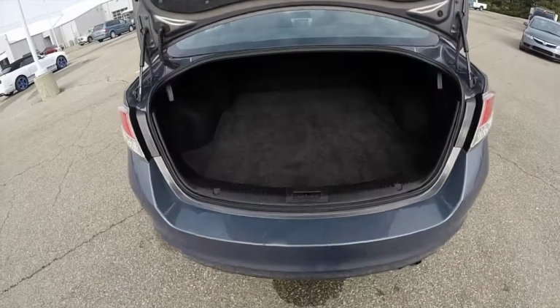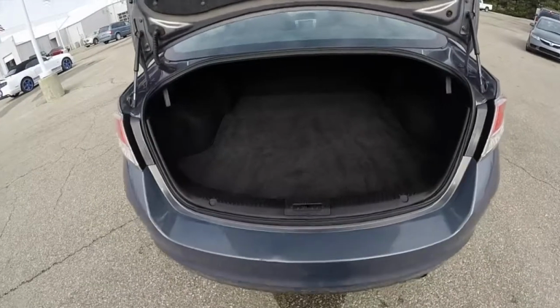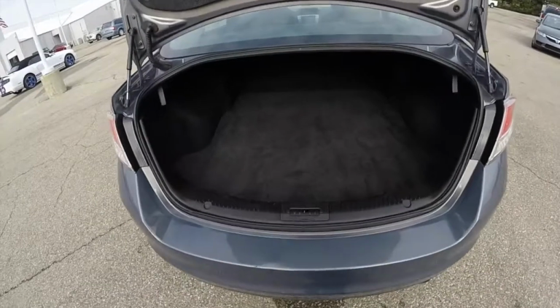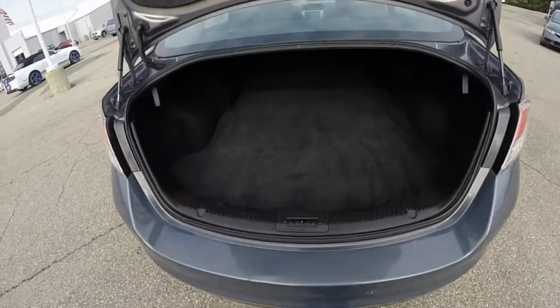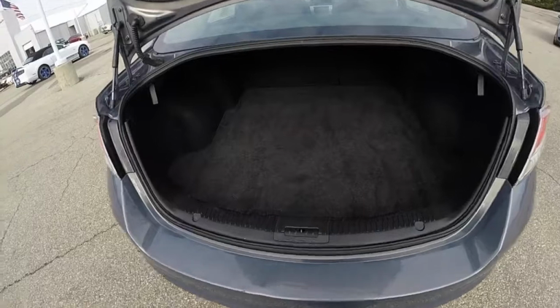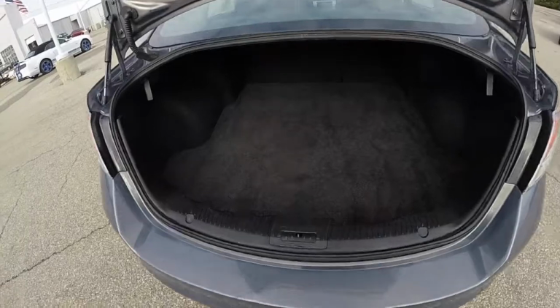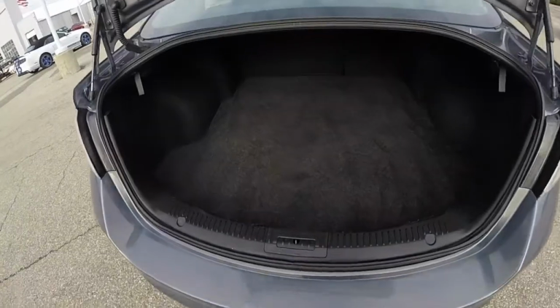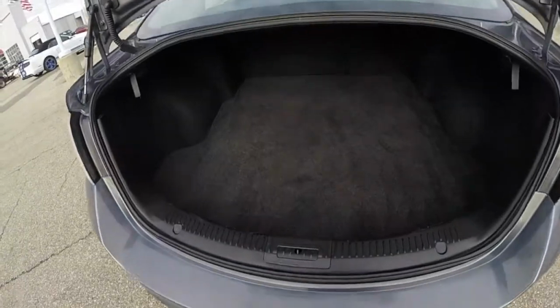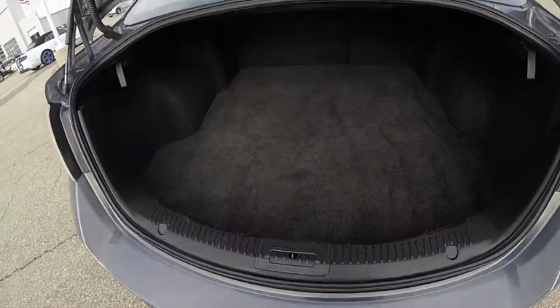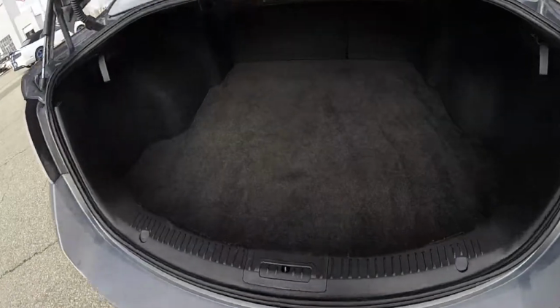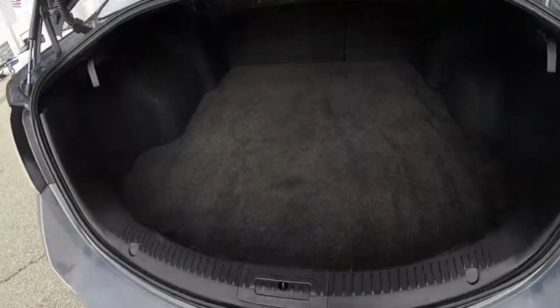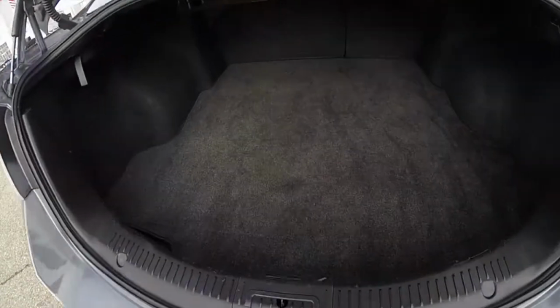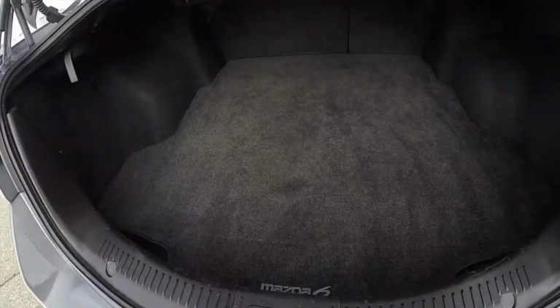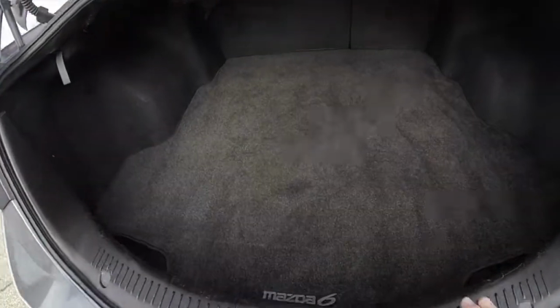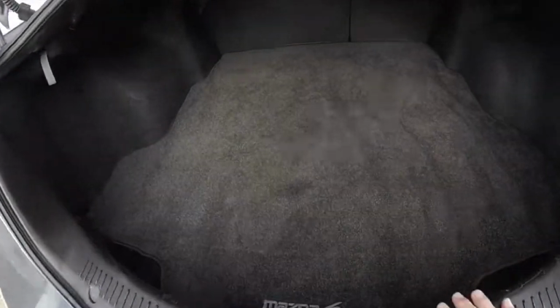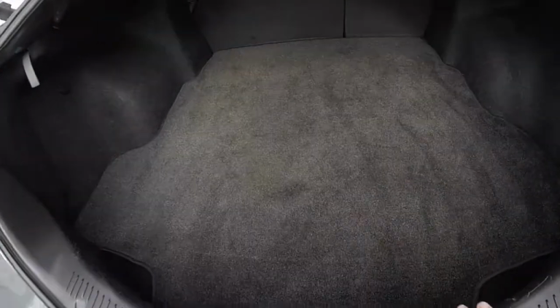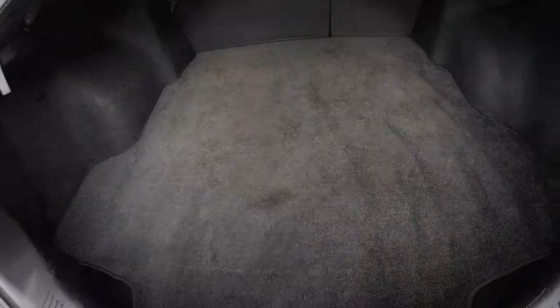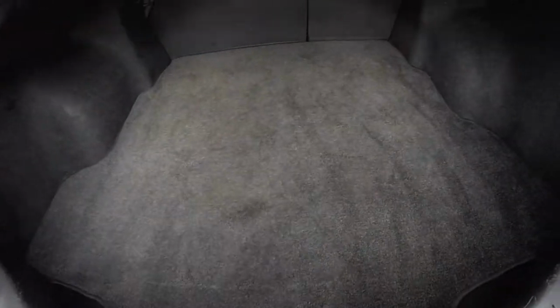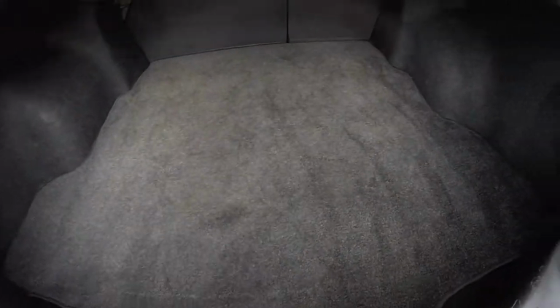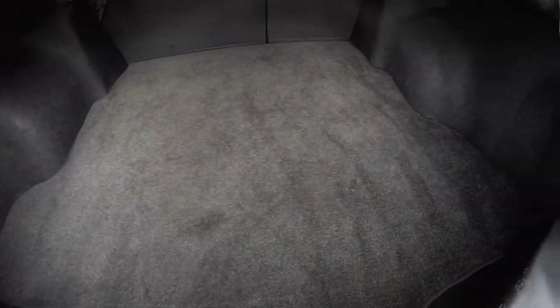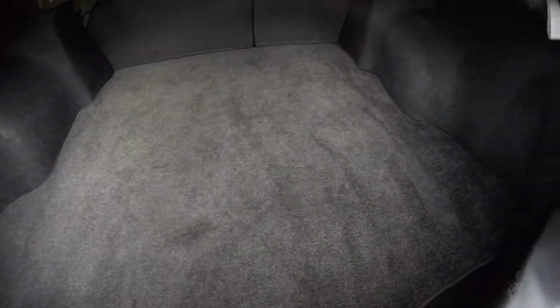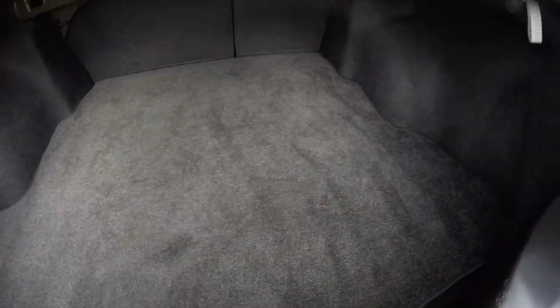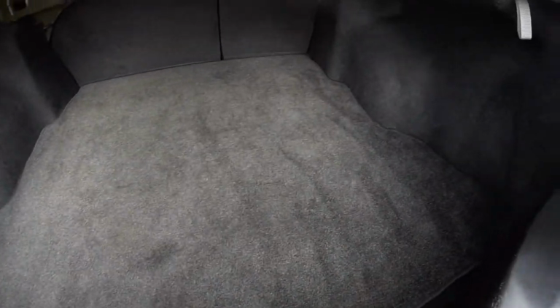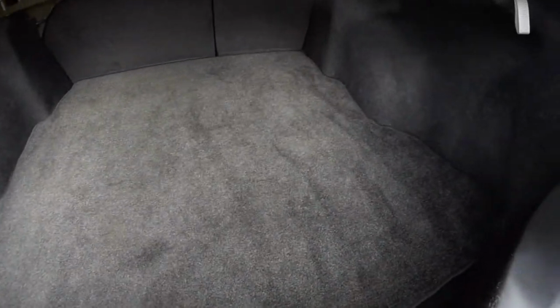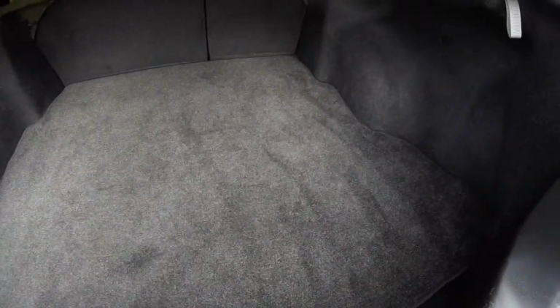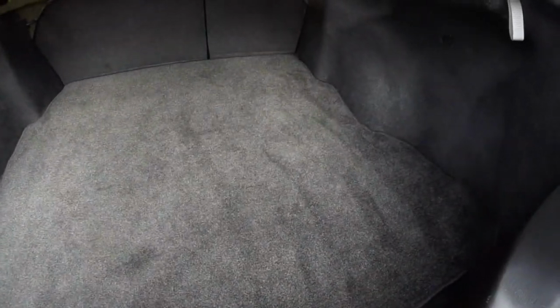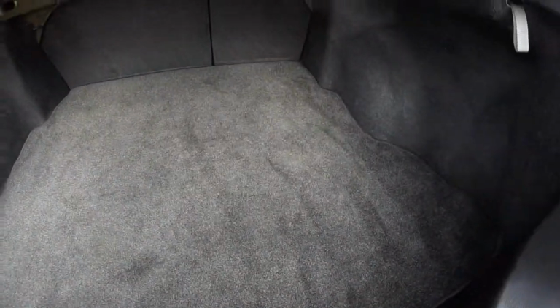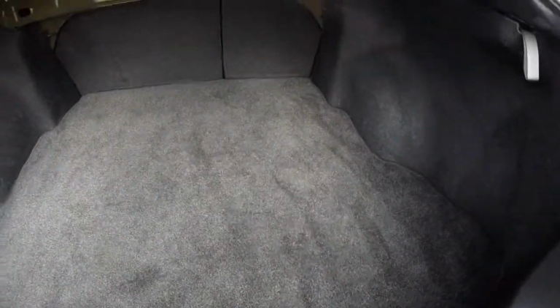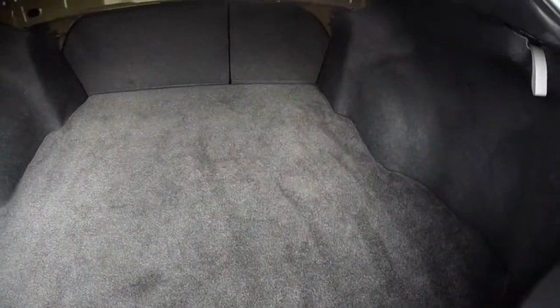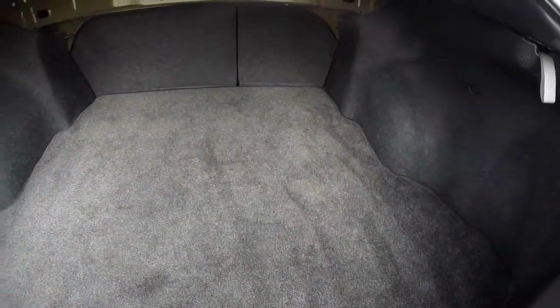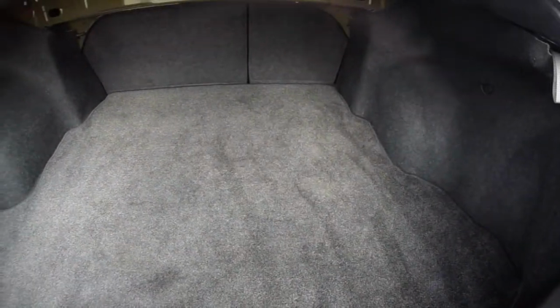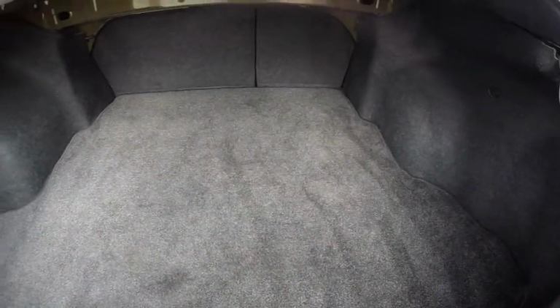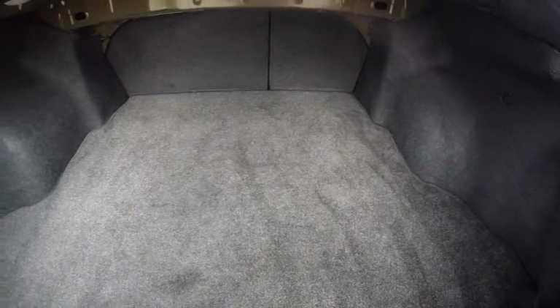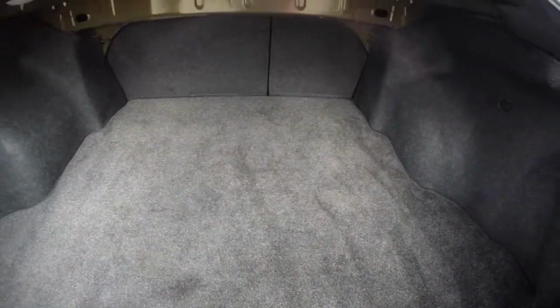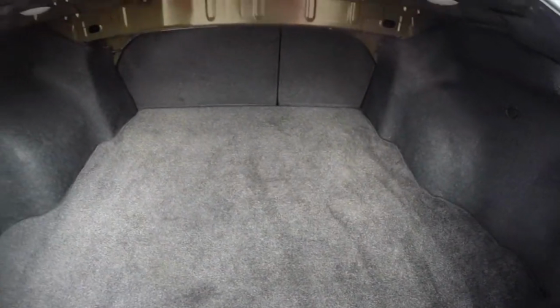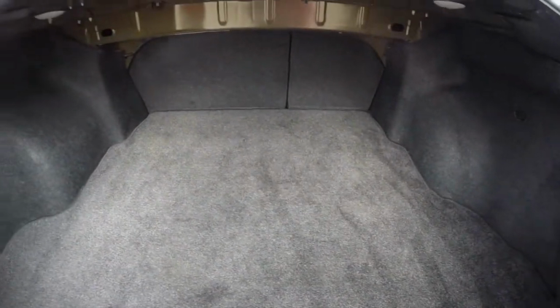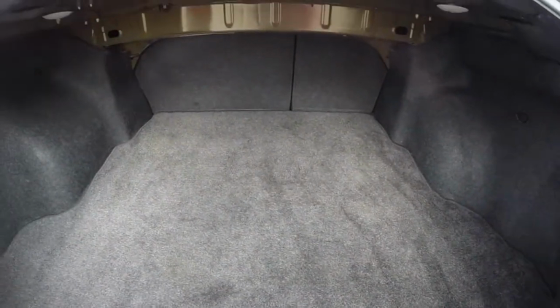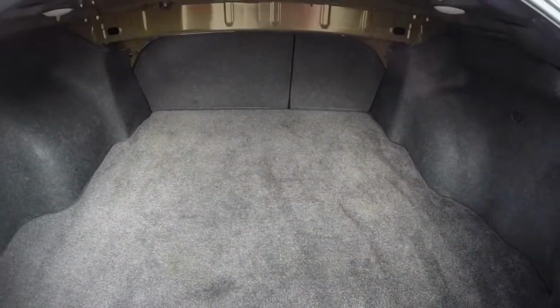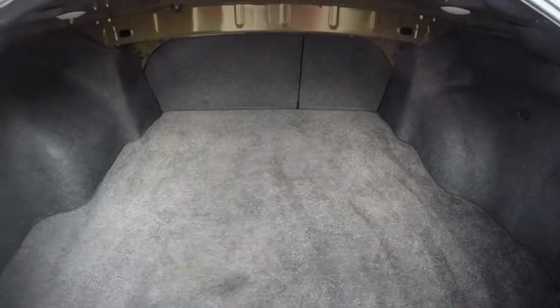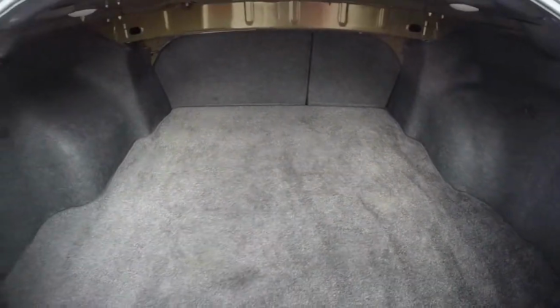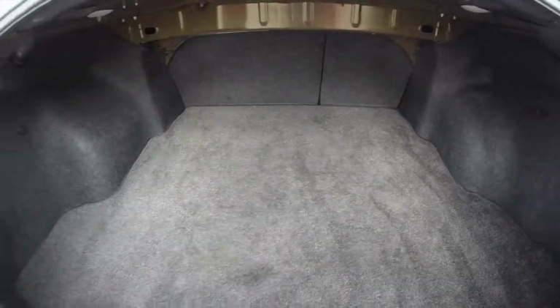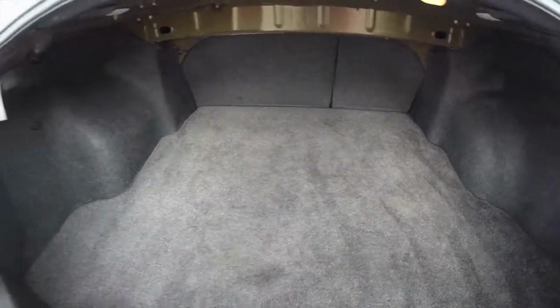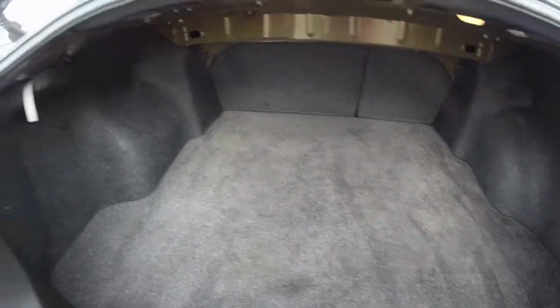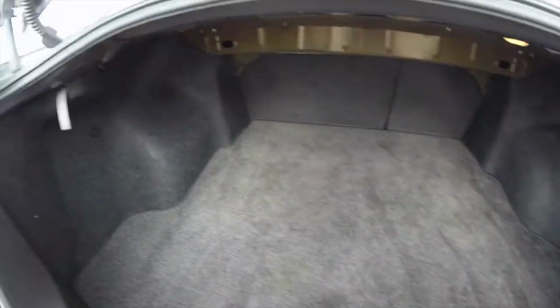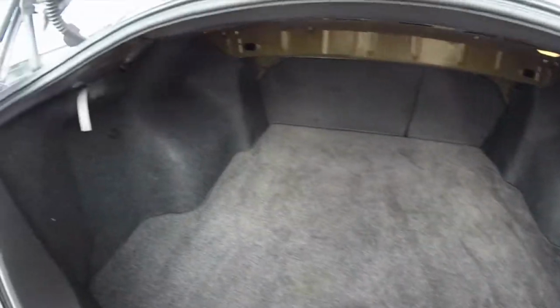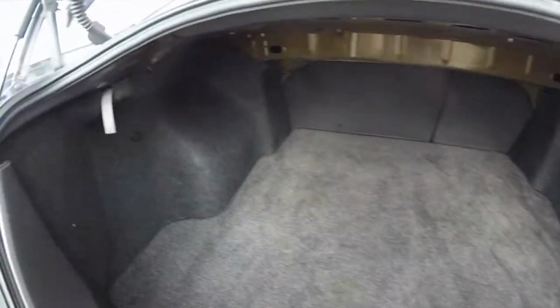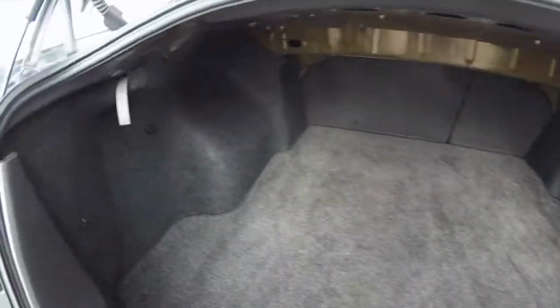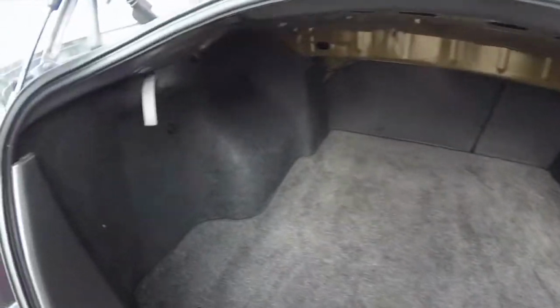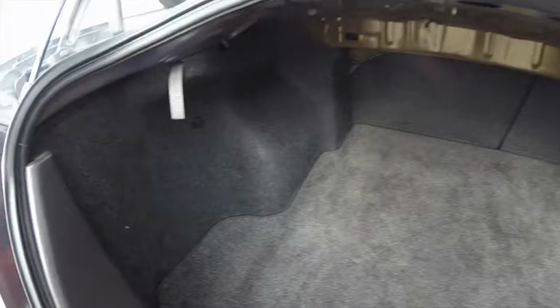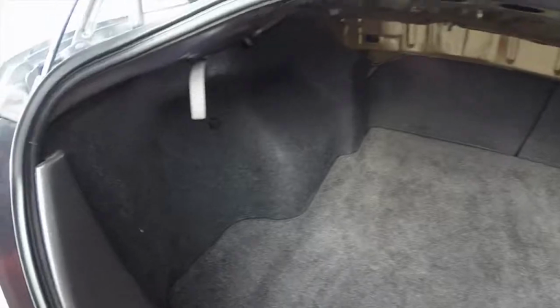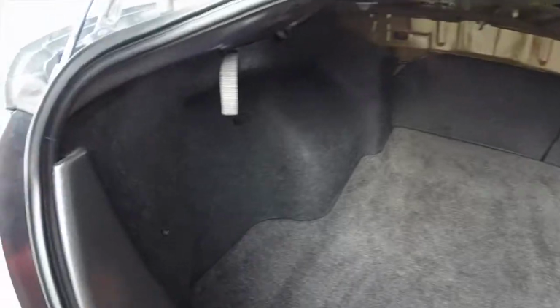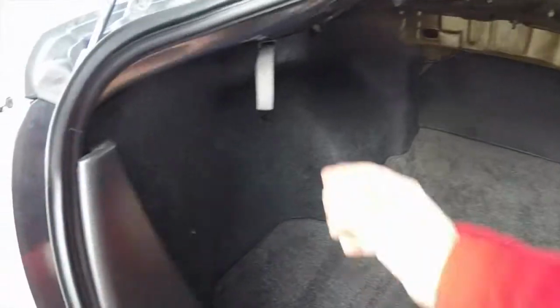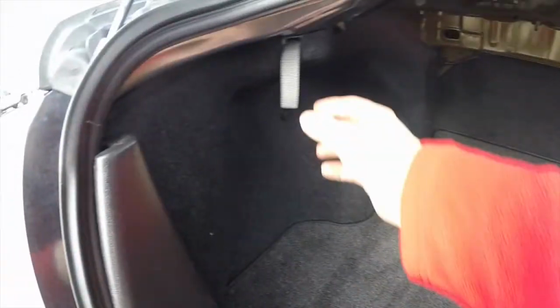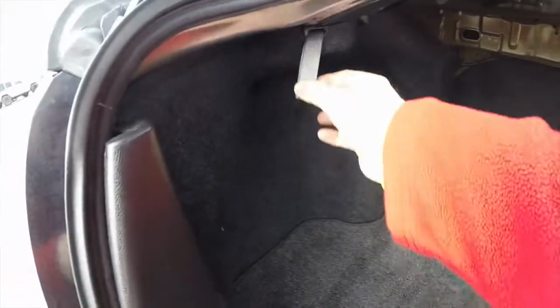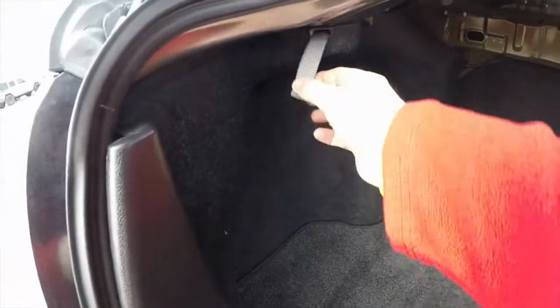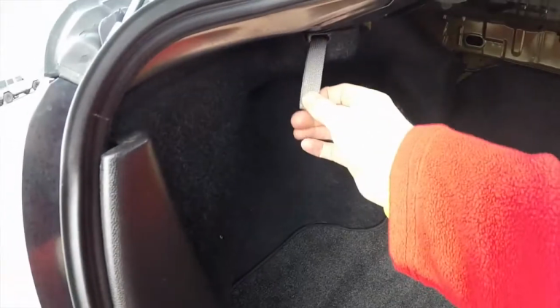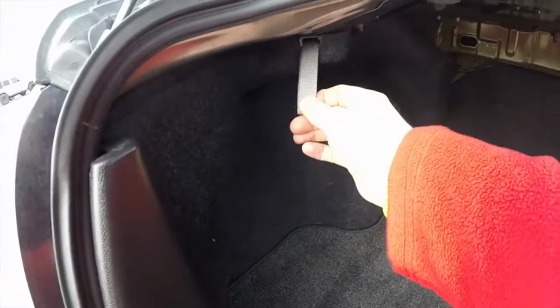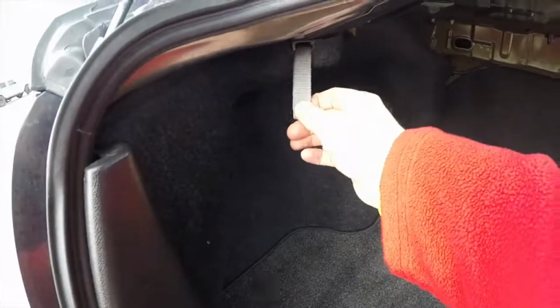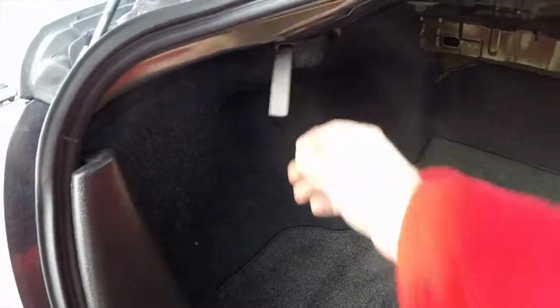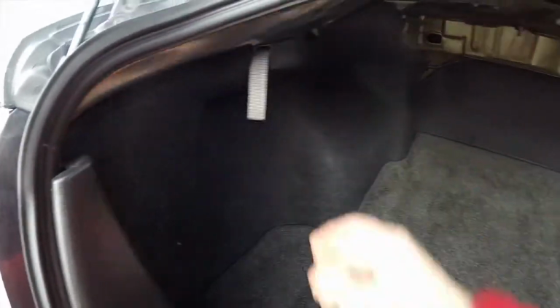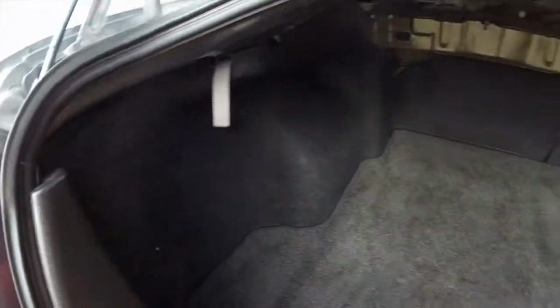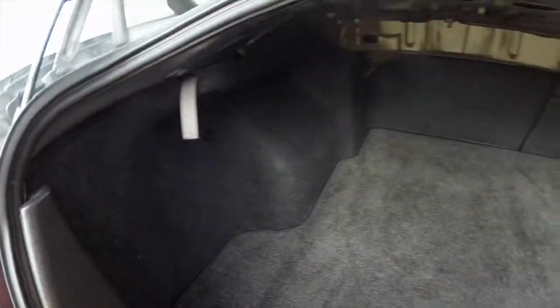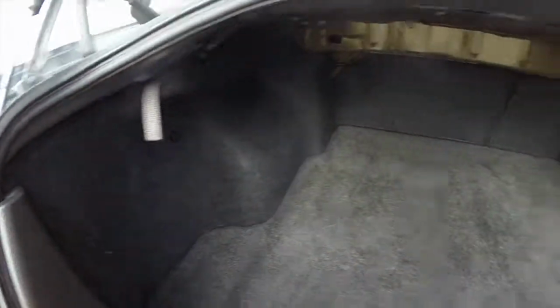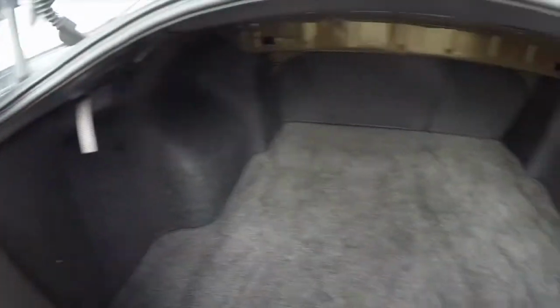Taking a look at the luggage area — nice, flat and spacious. These tethers will fold your seats down.